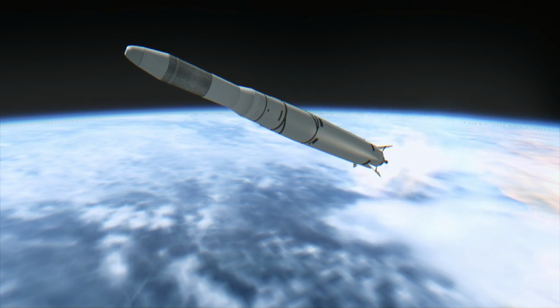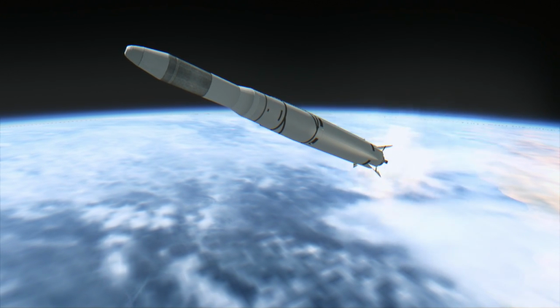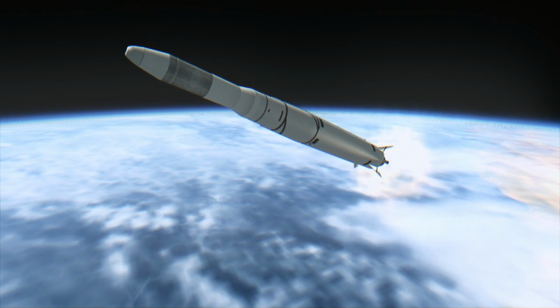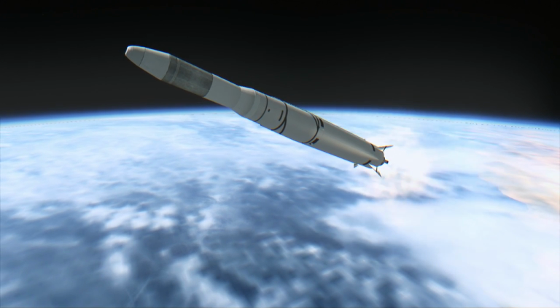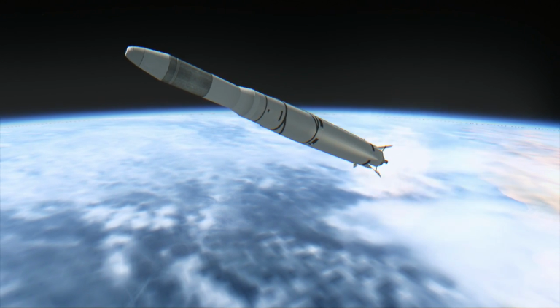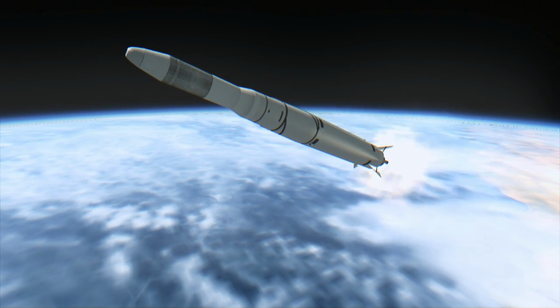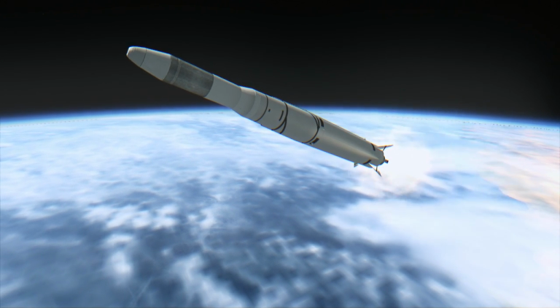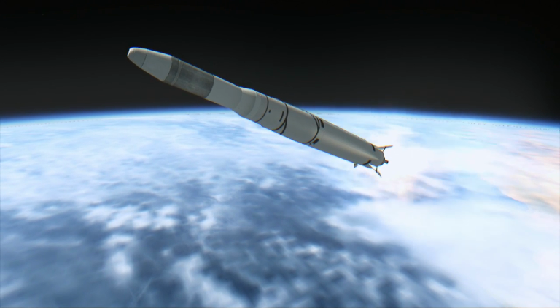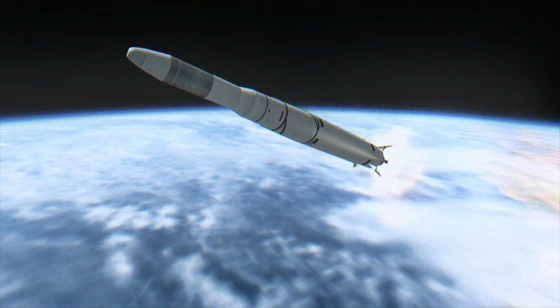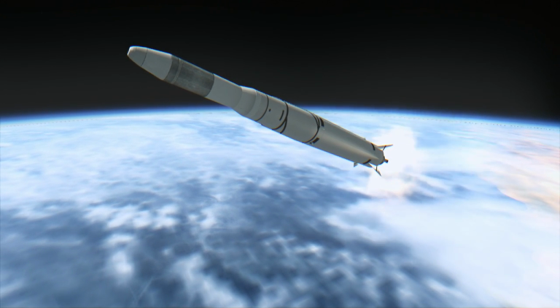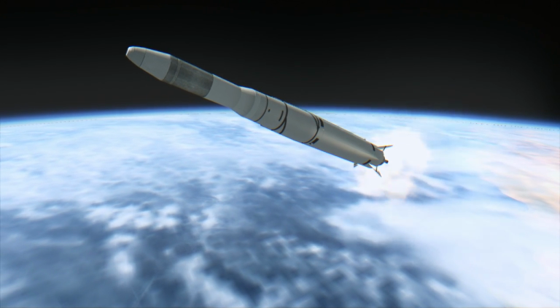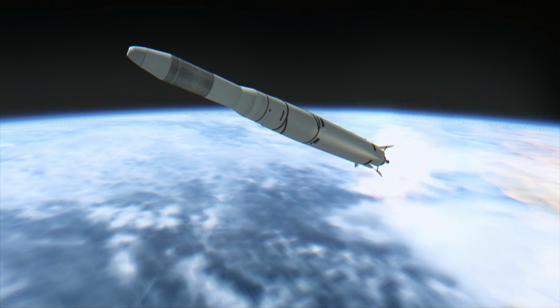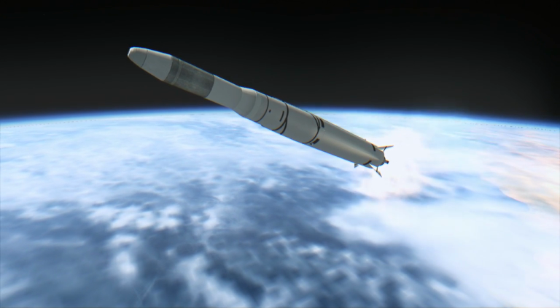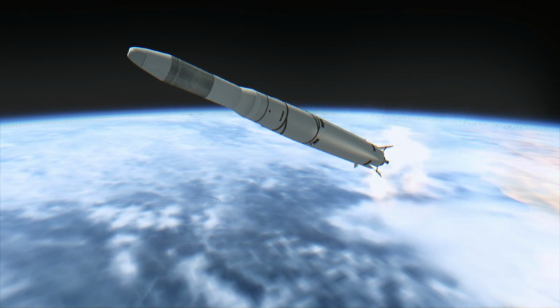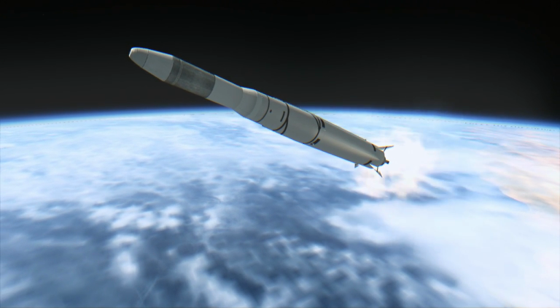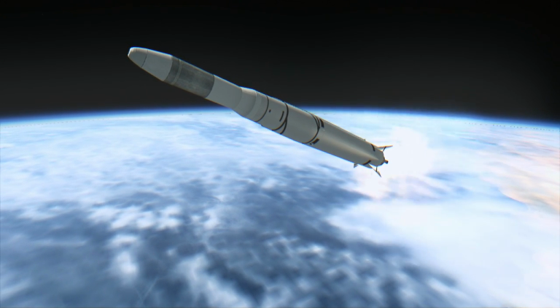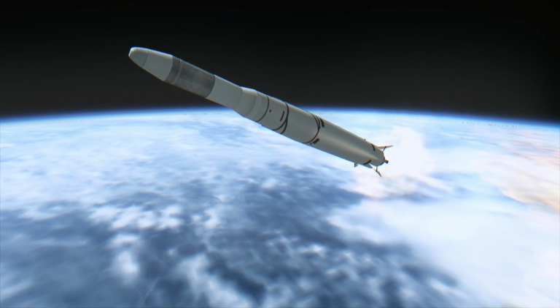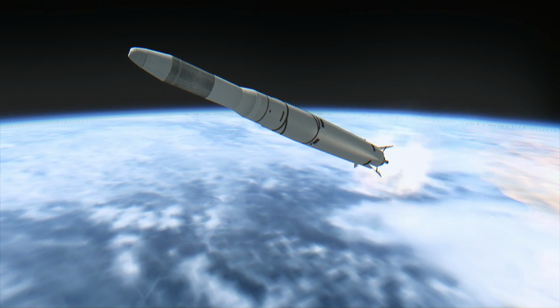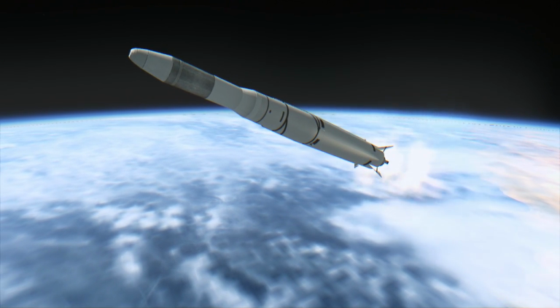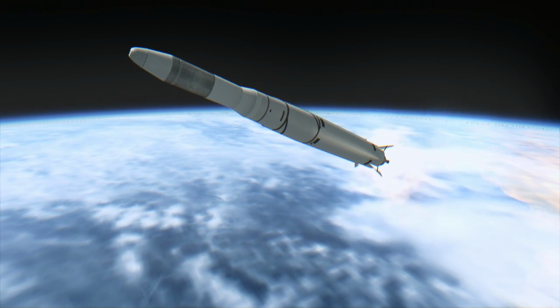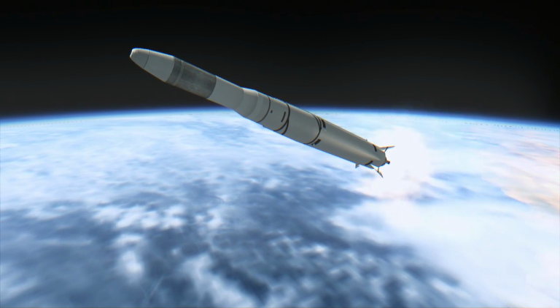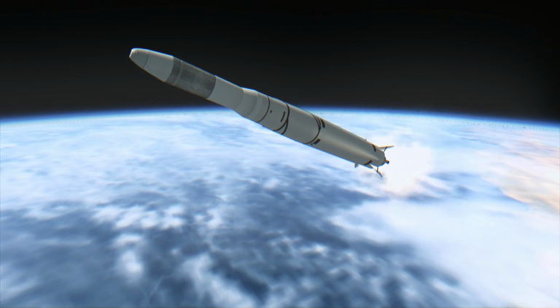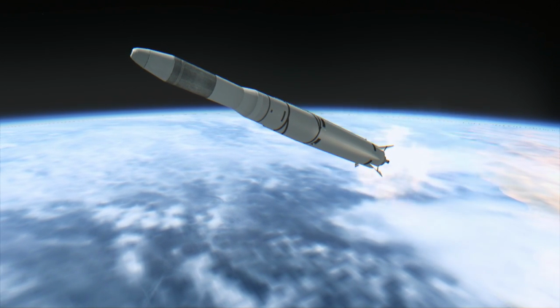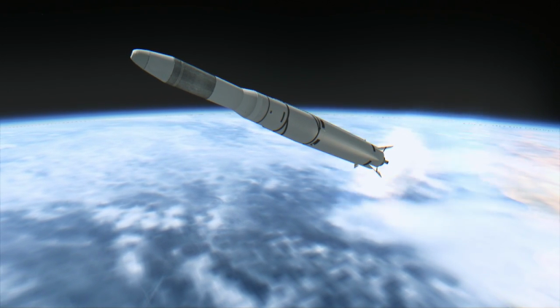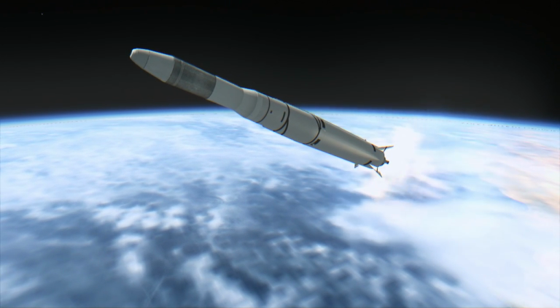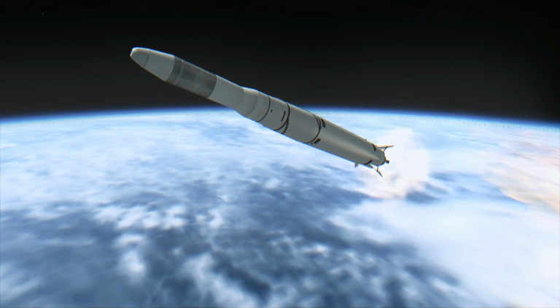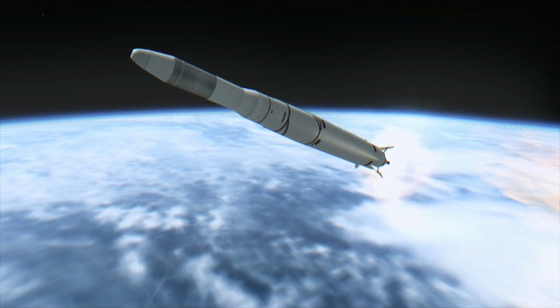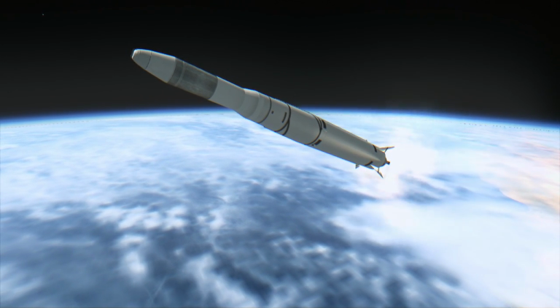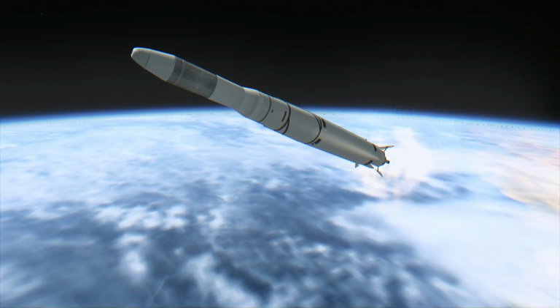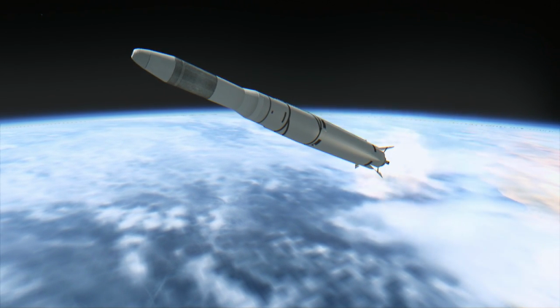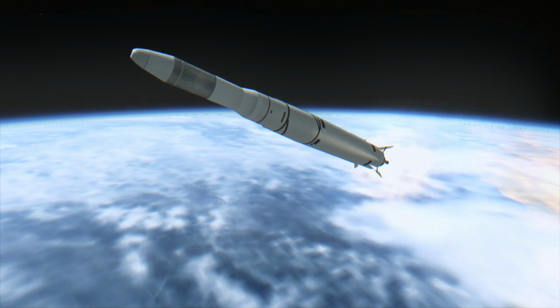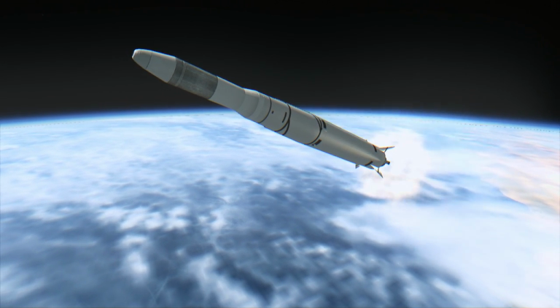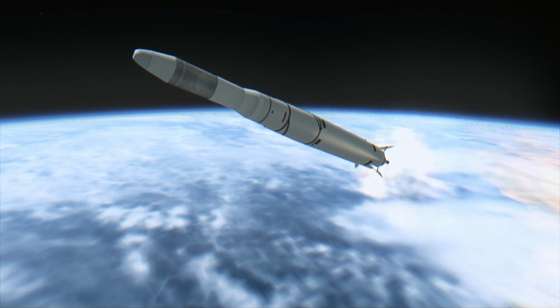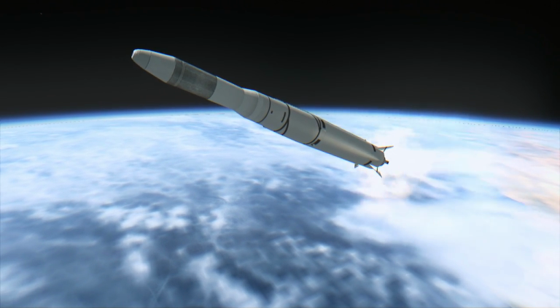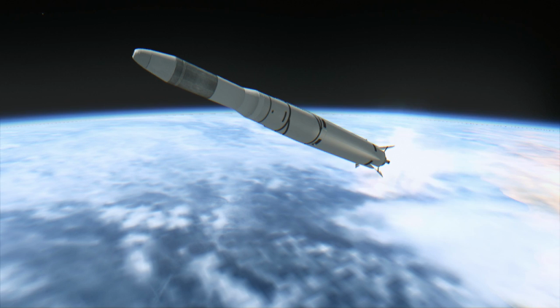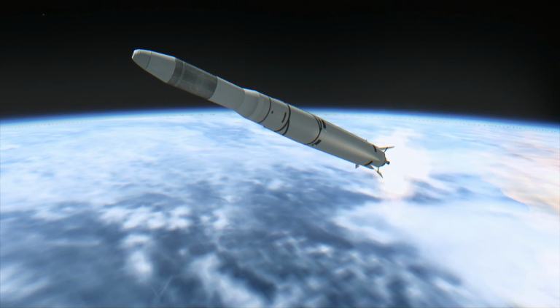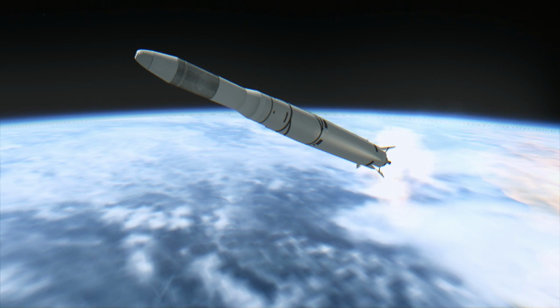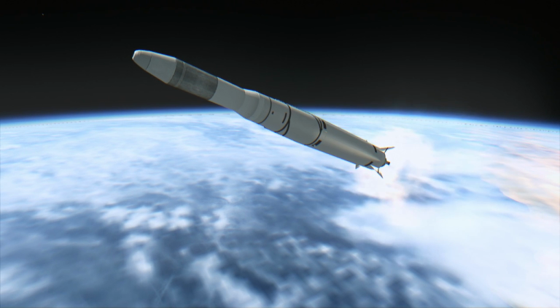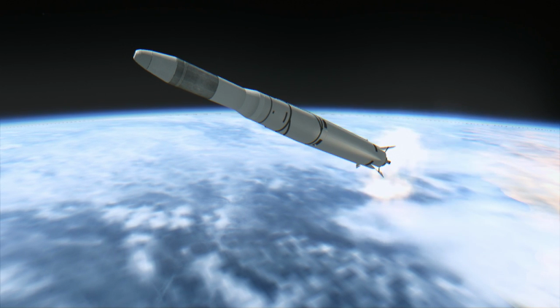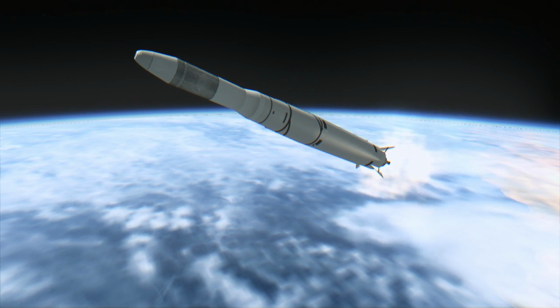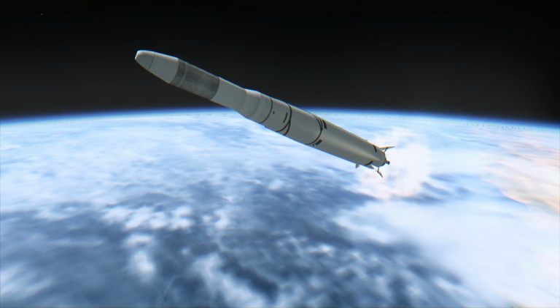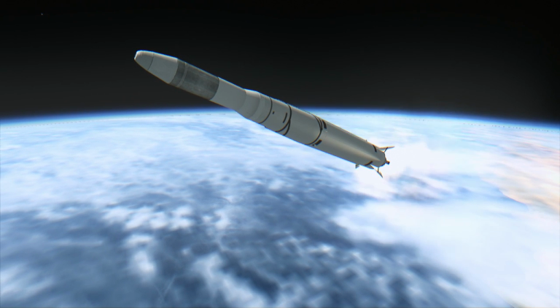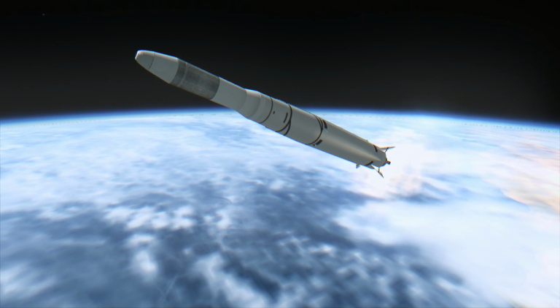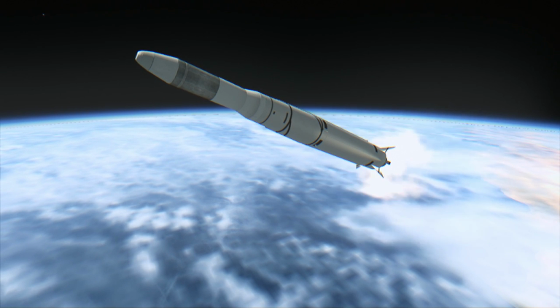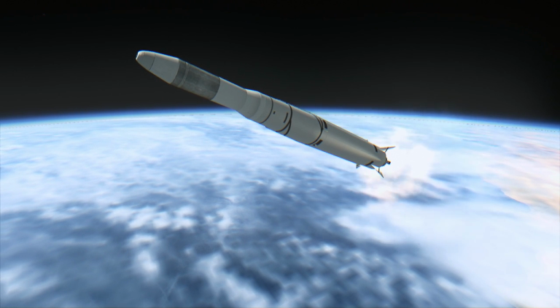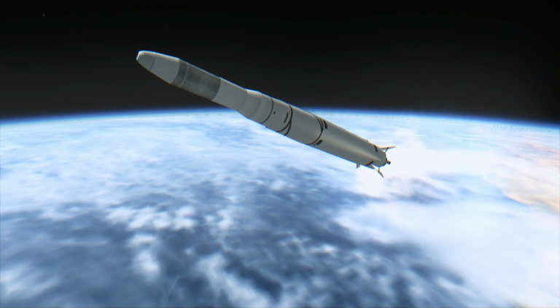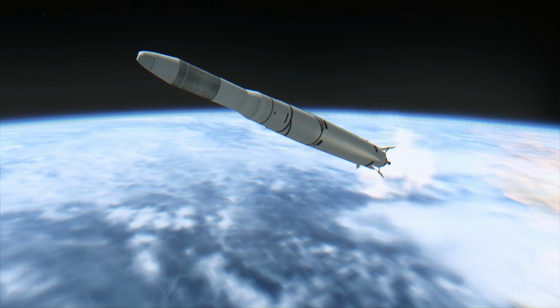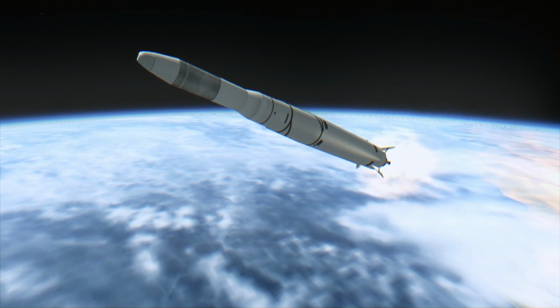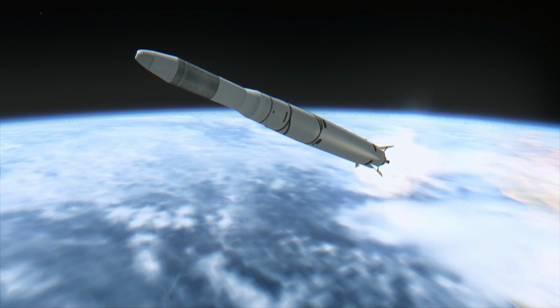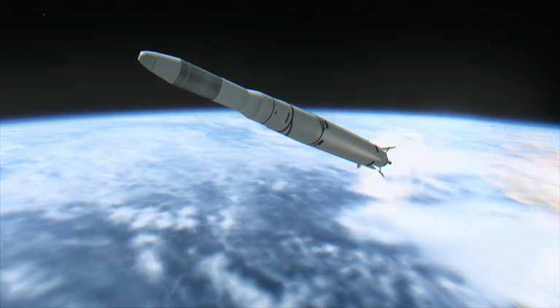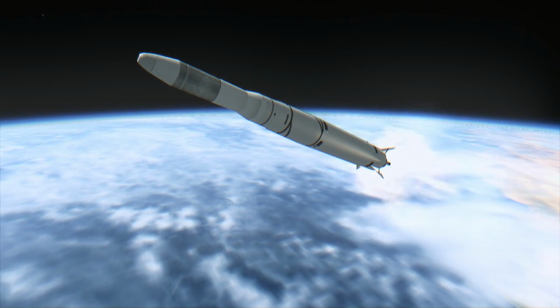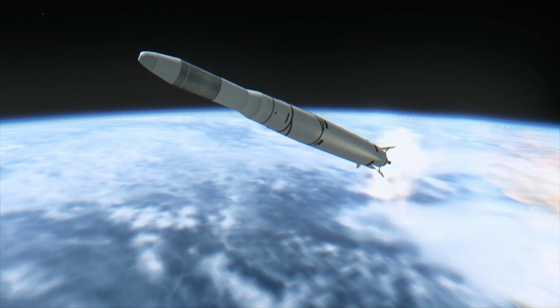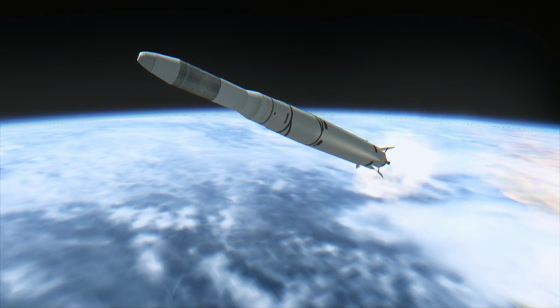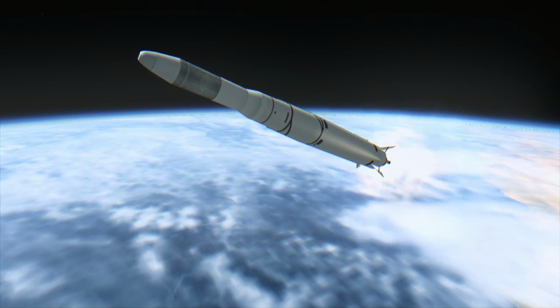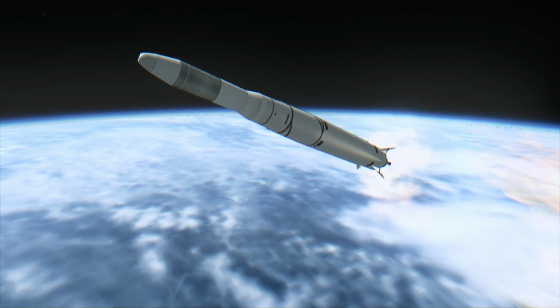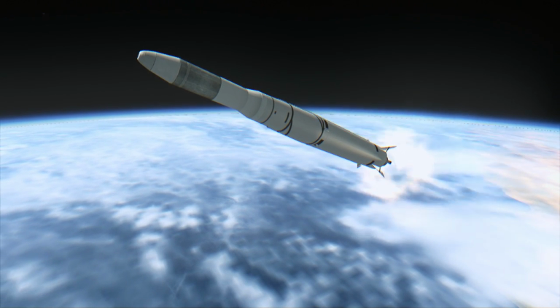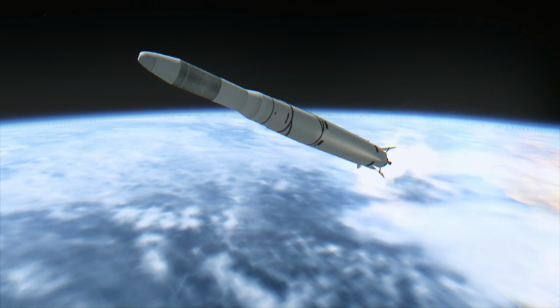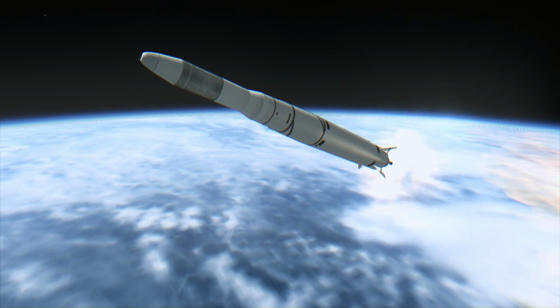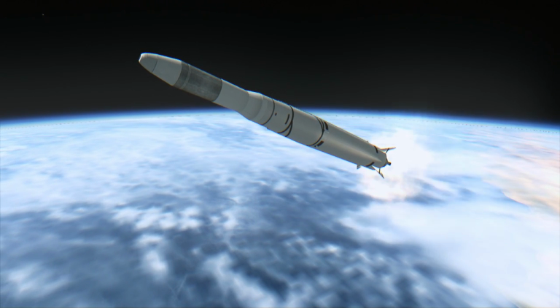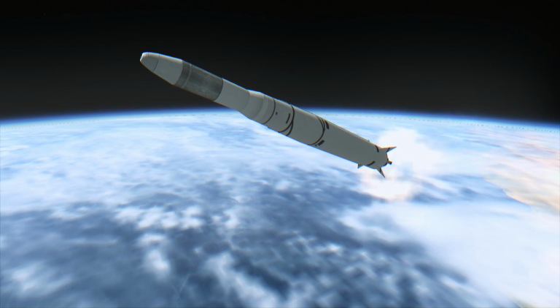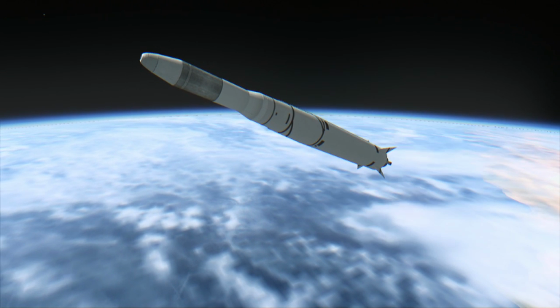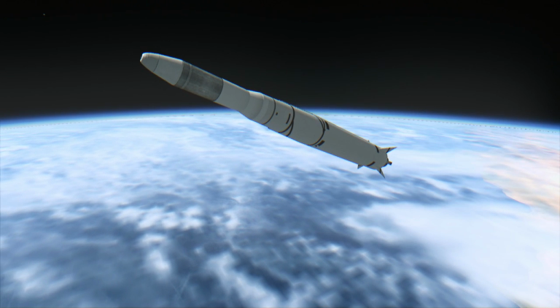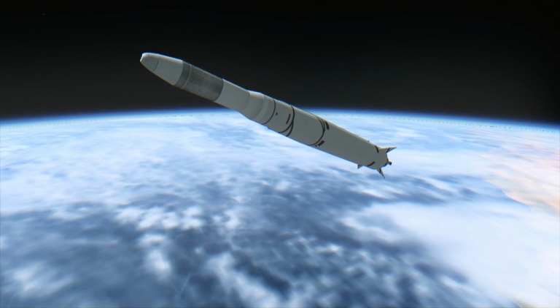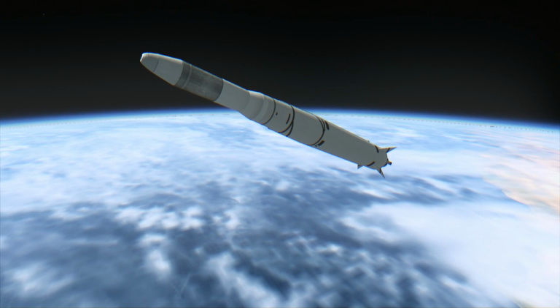This launch was also an early successful test of the Agena upper stage, which would be used on the Thor, Atlas, and Titan-3B rockets, including as a docking target for the Gemini program.